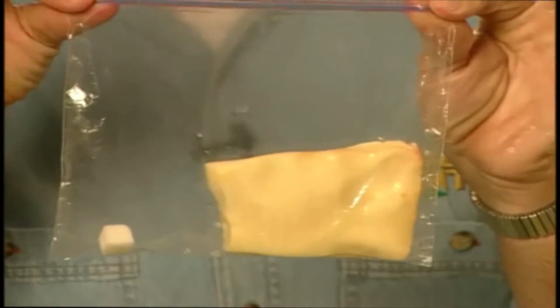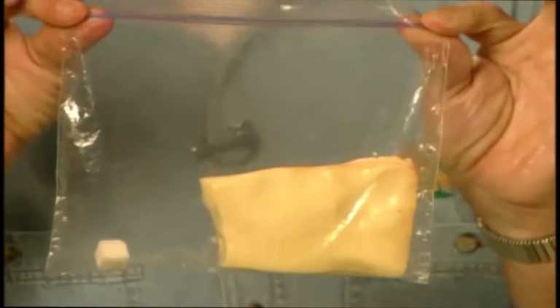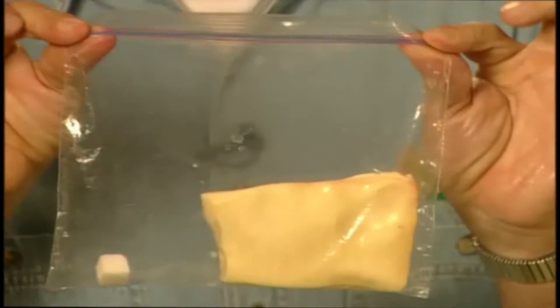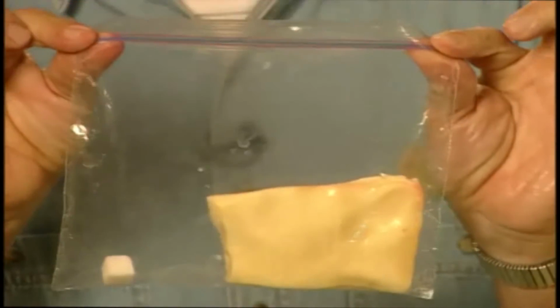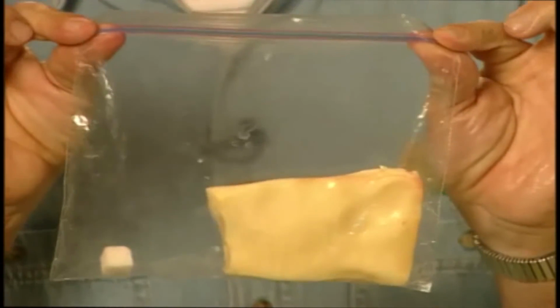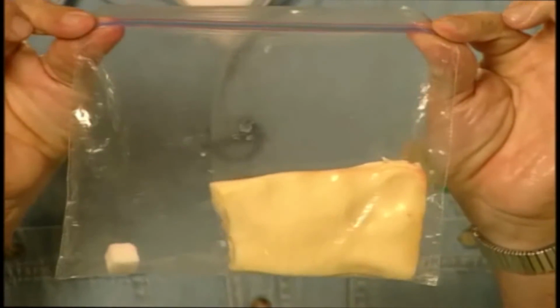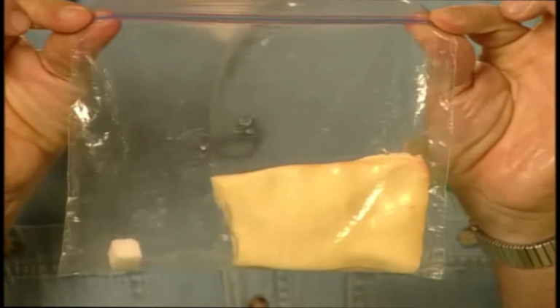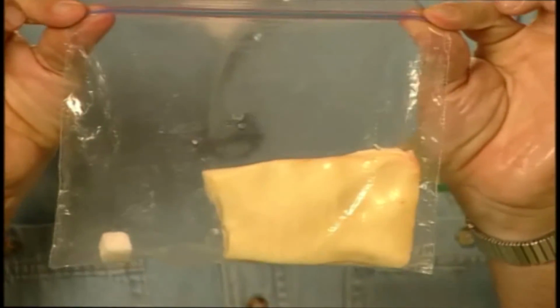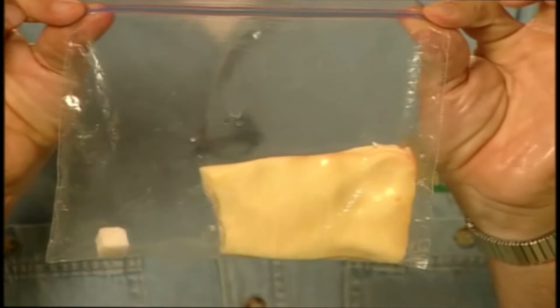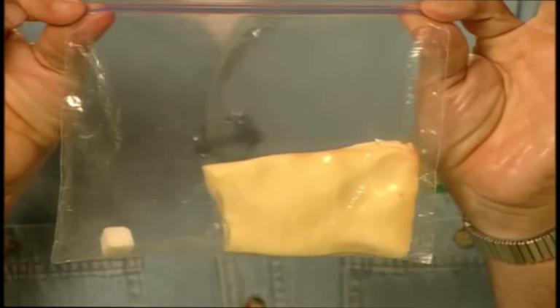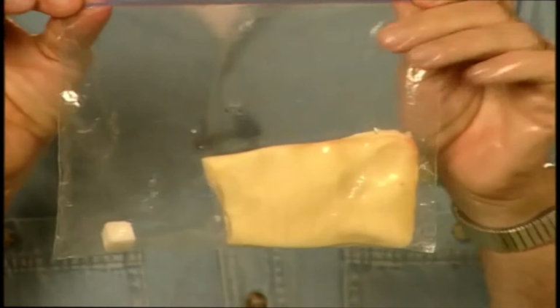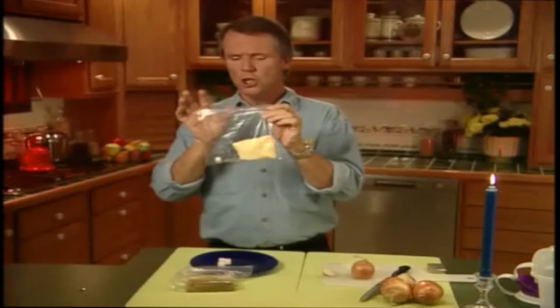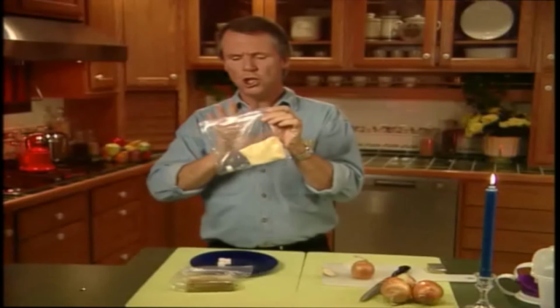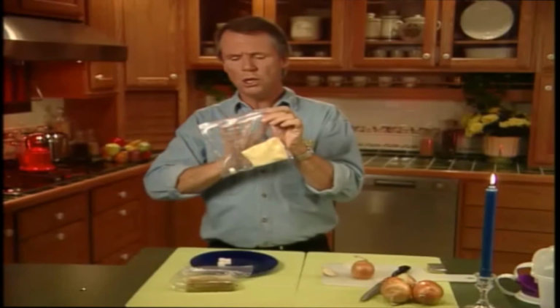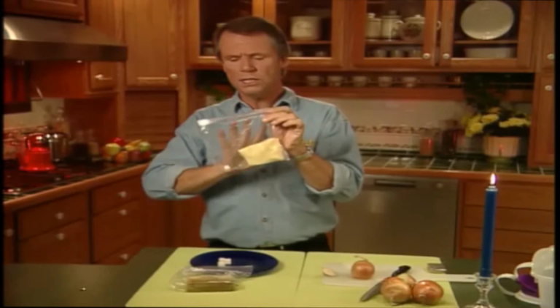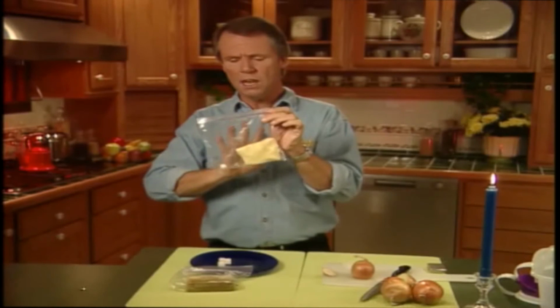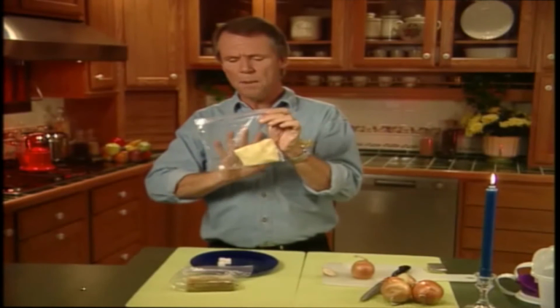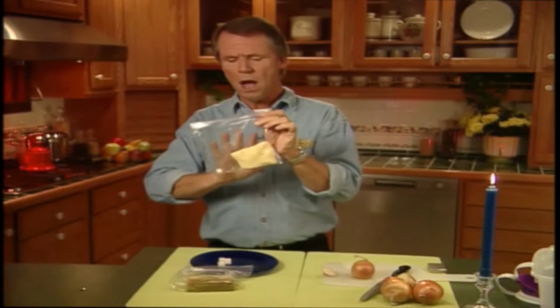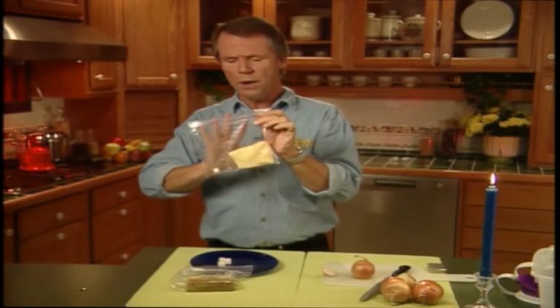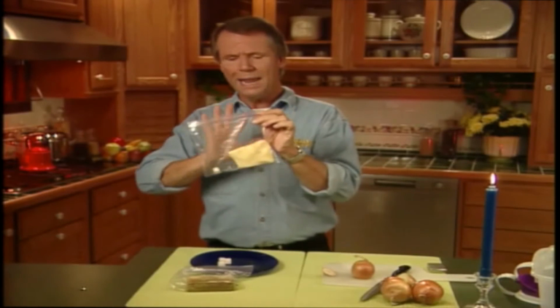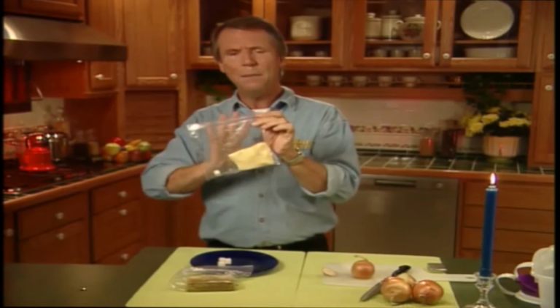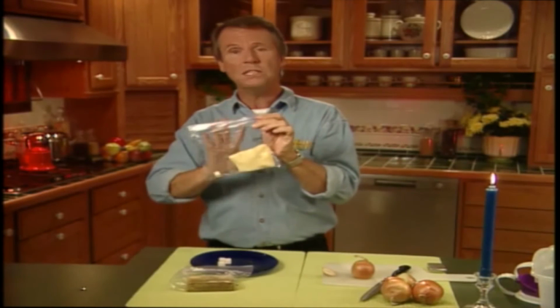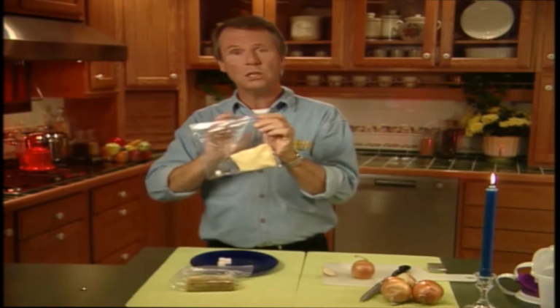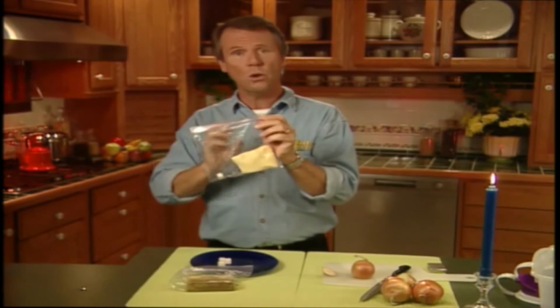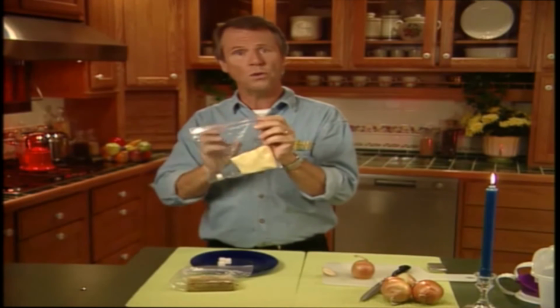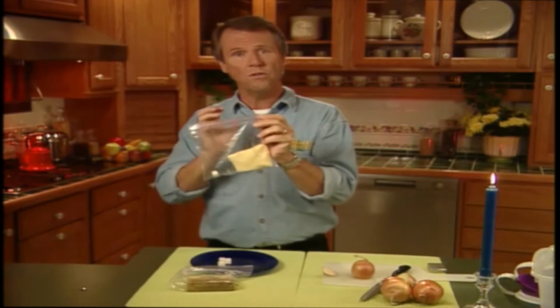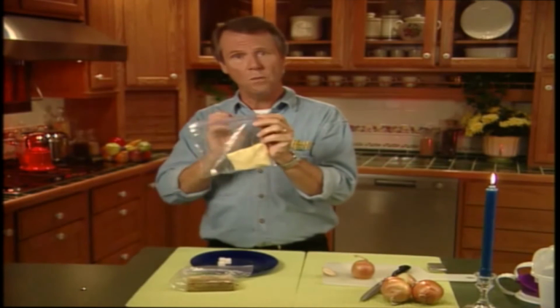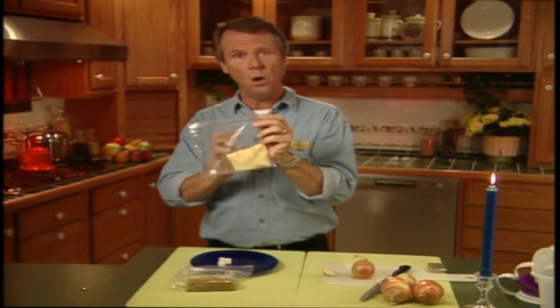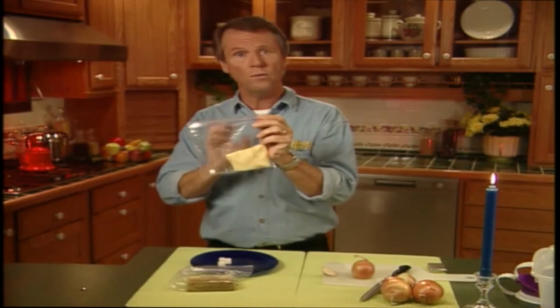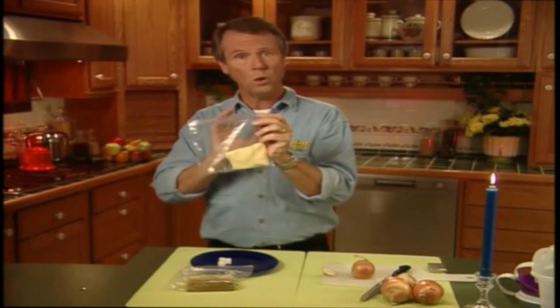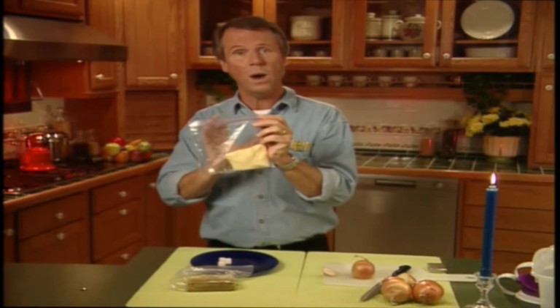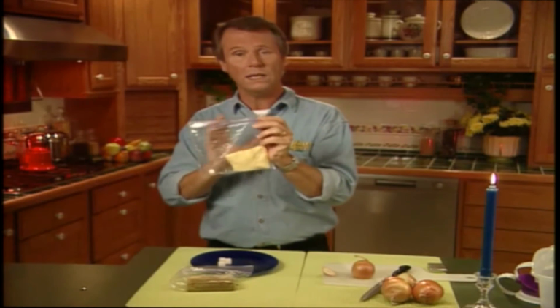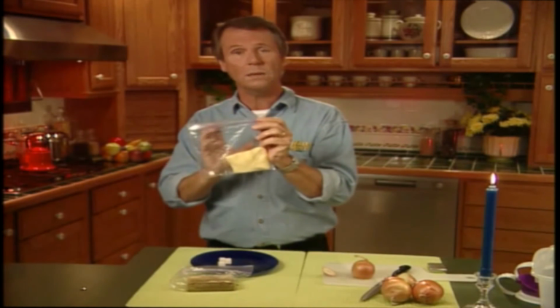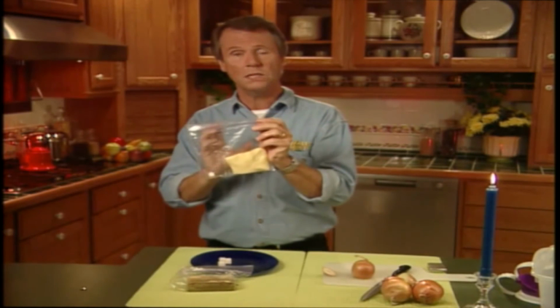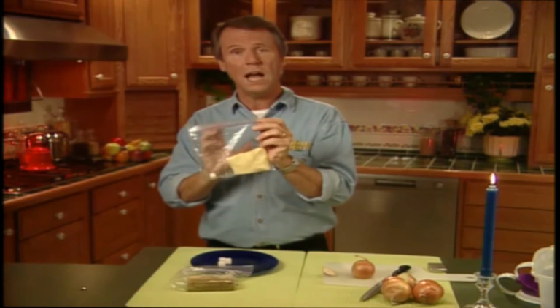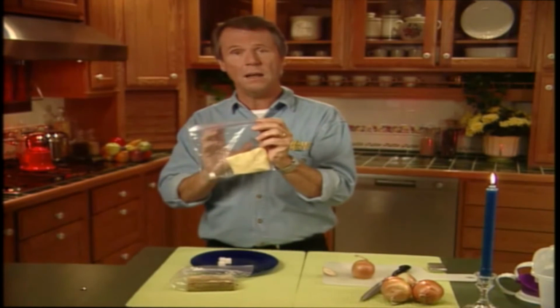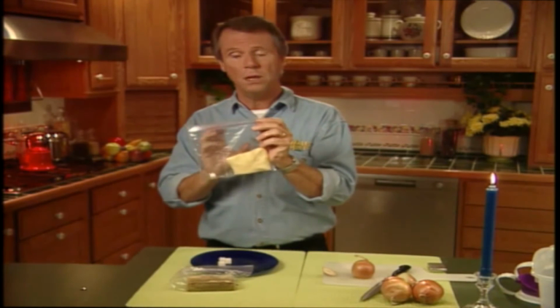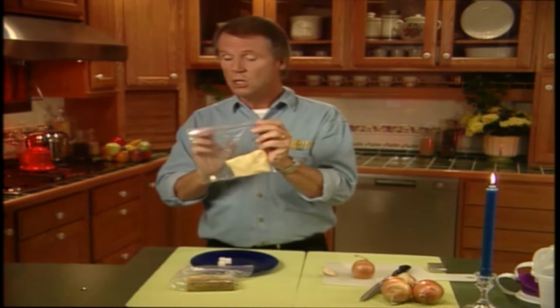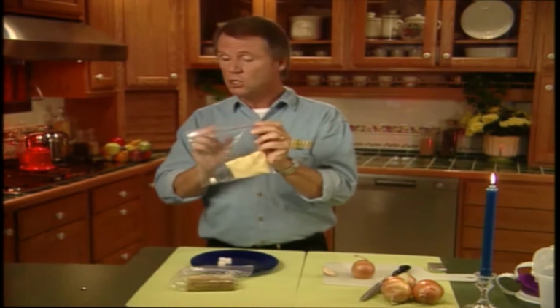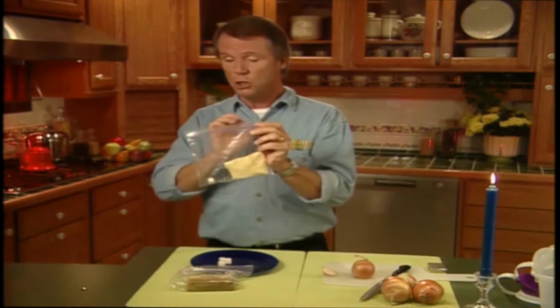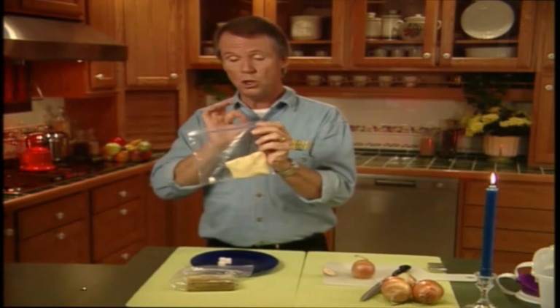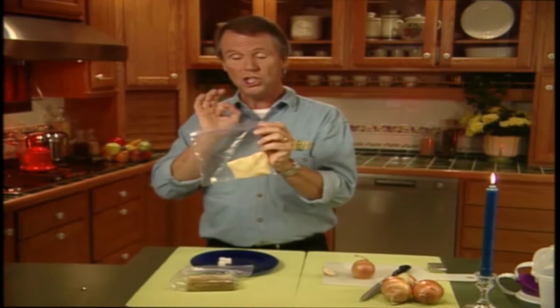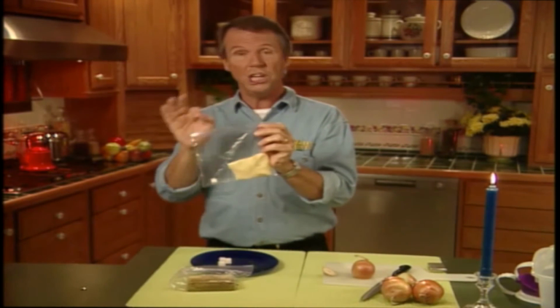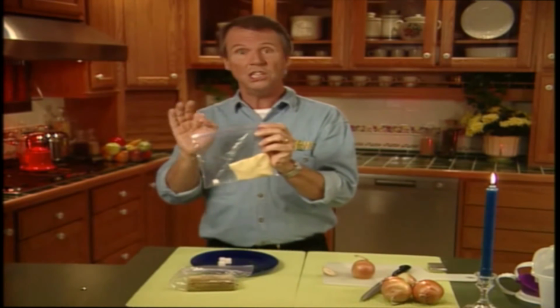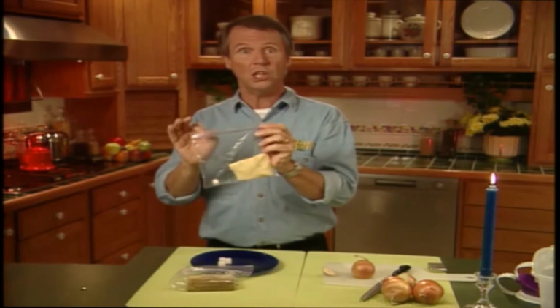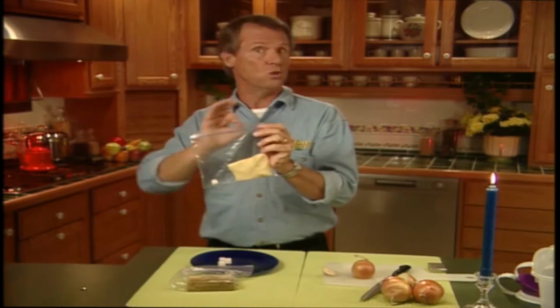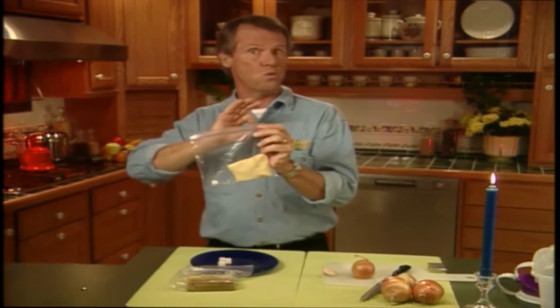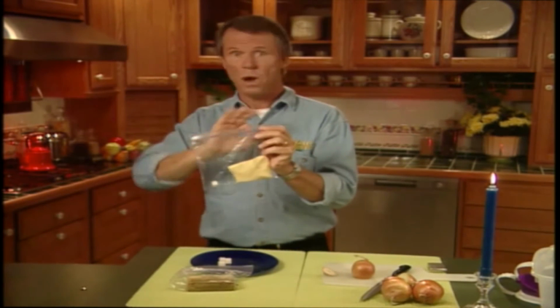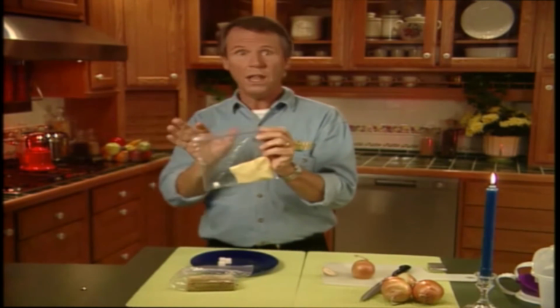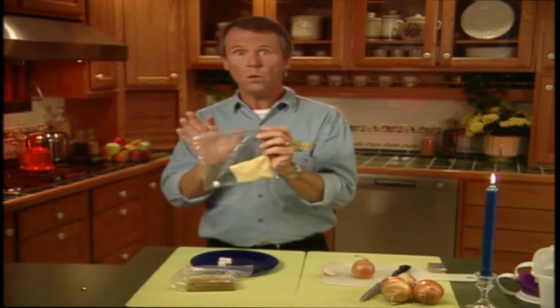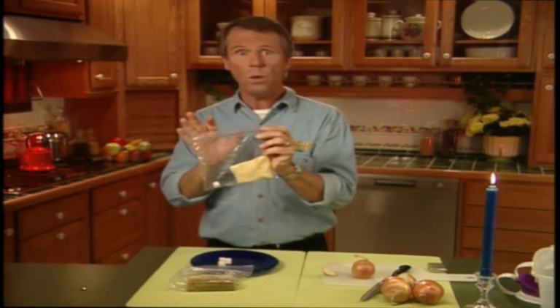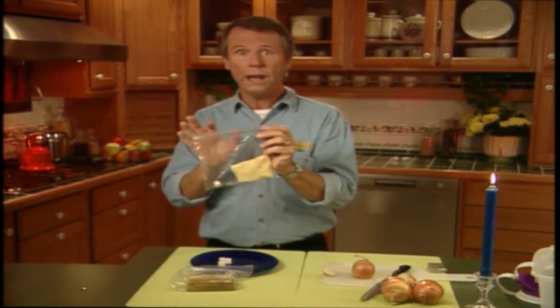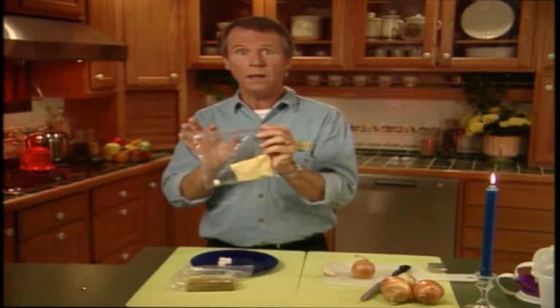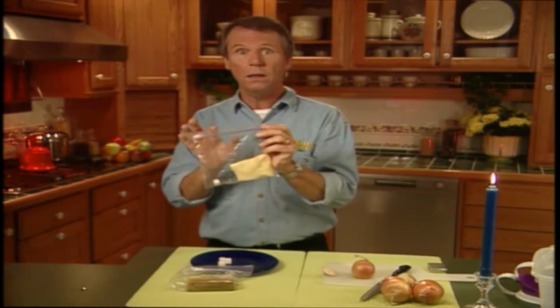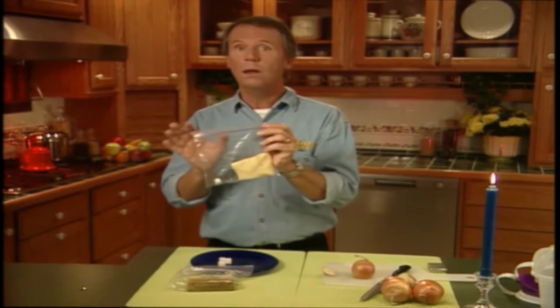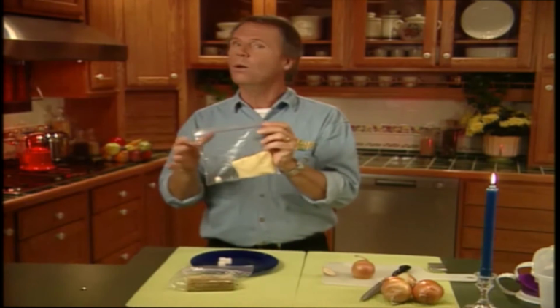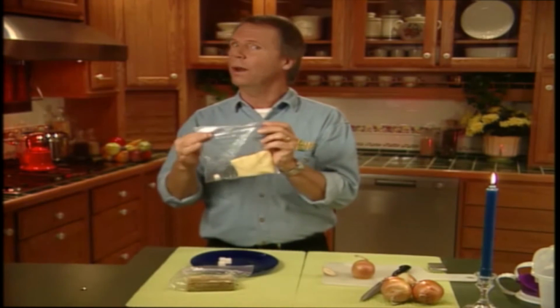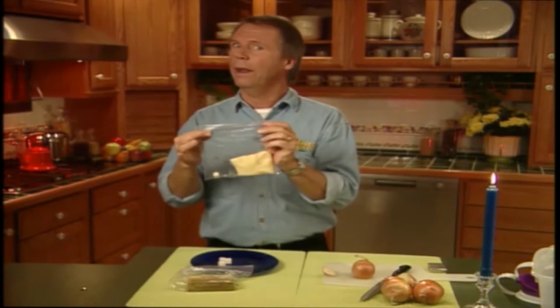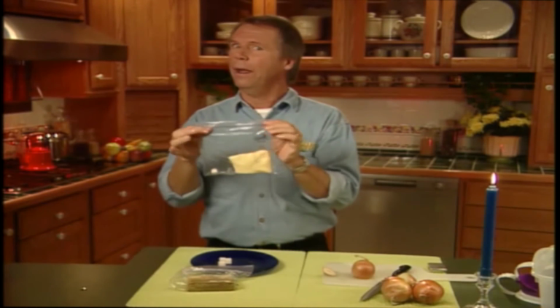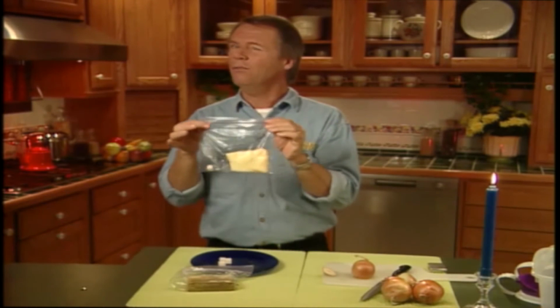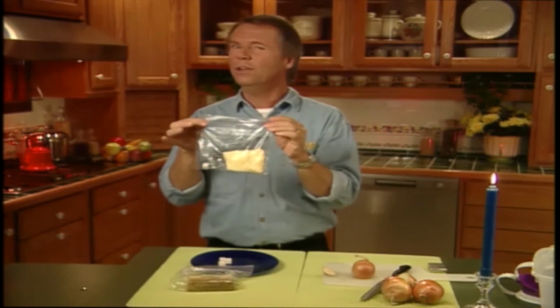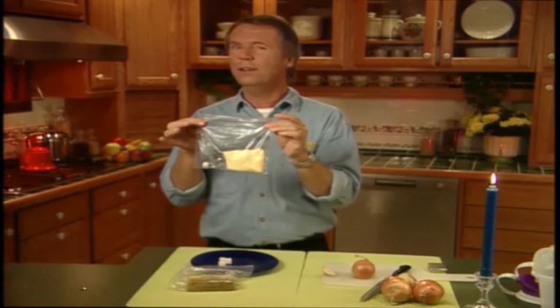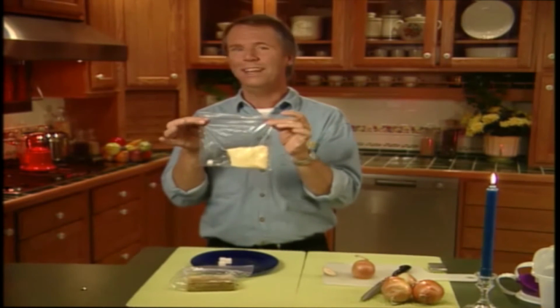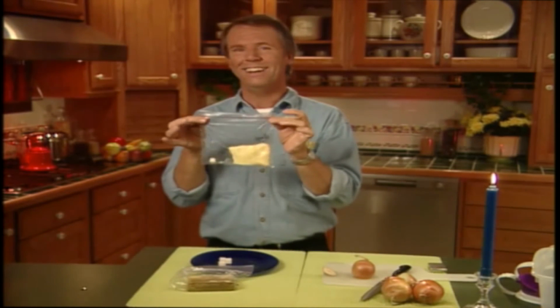It's as easy as that. The sugar somehow inhibits the growth of mold for quite some time. So your cheese is ready and waiting whenever you need it.